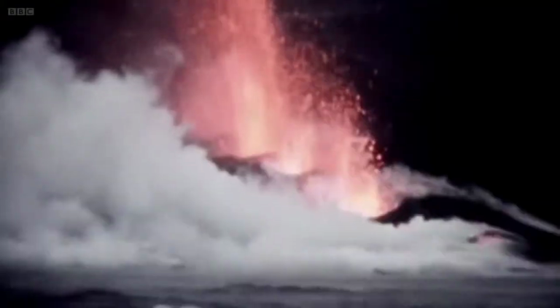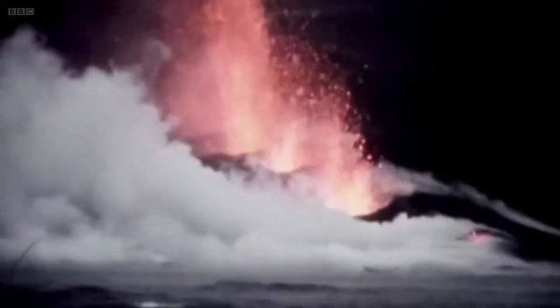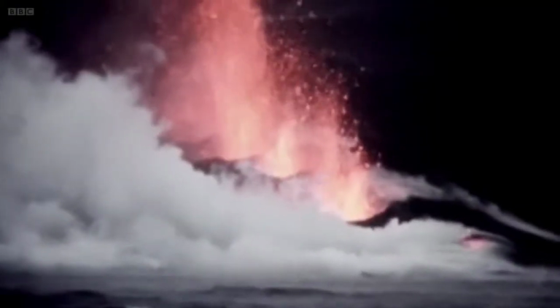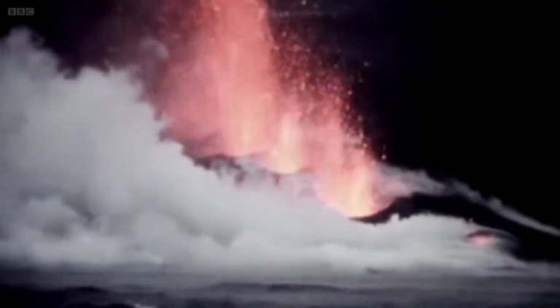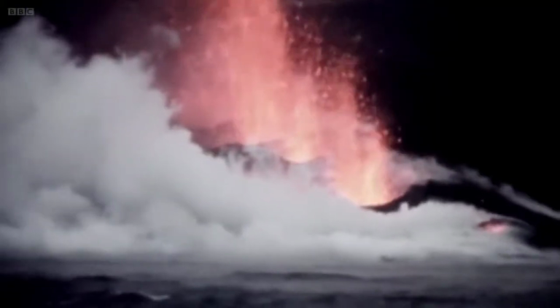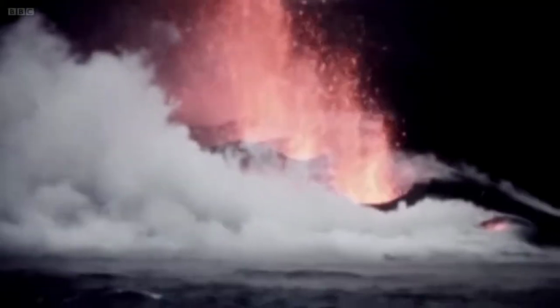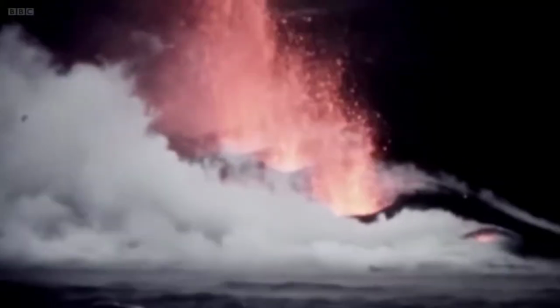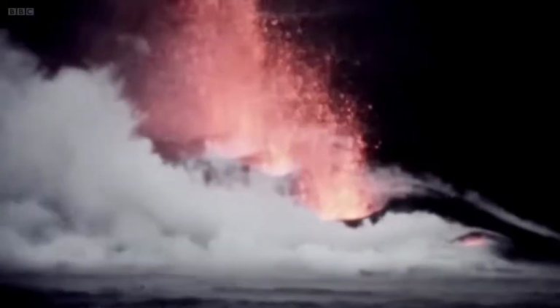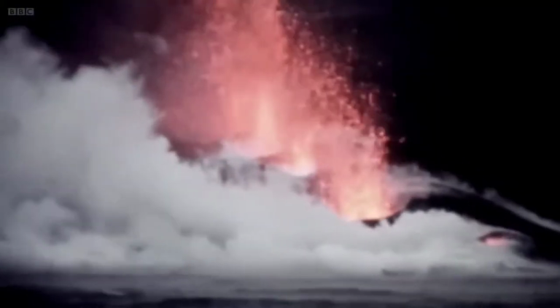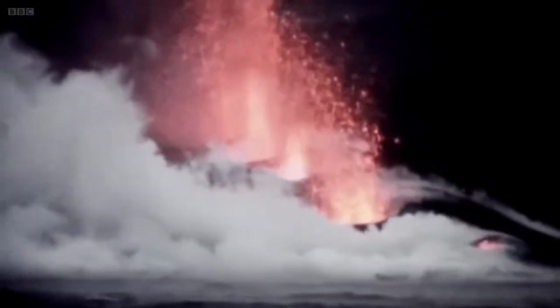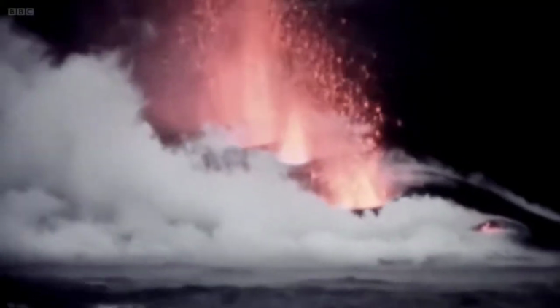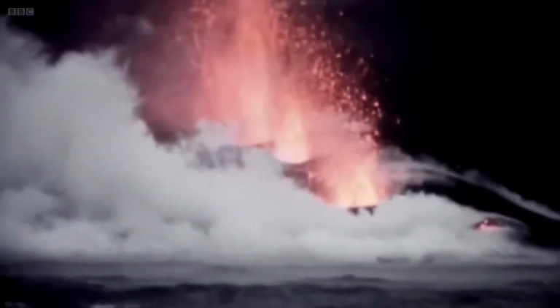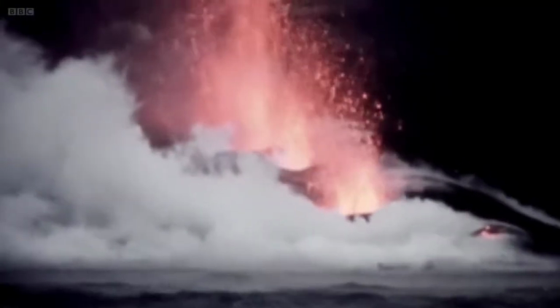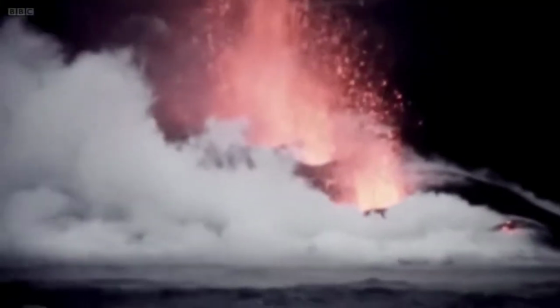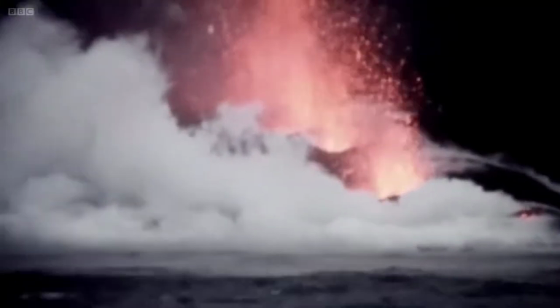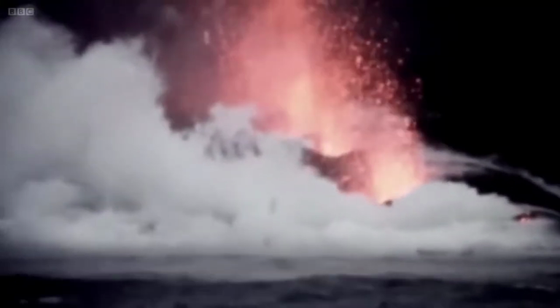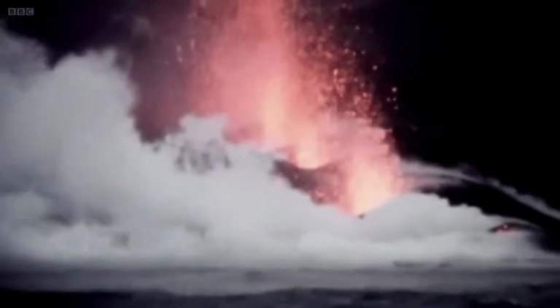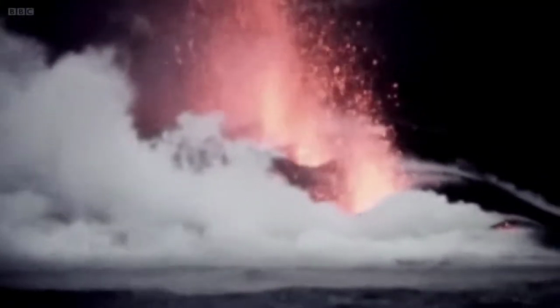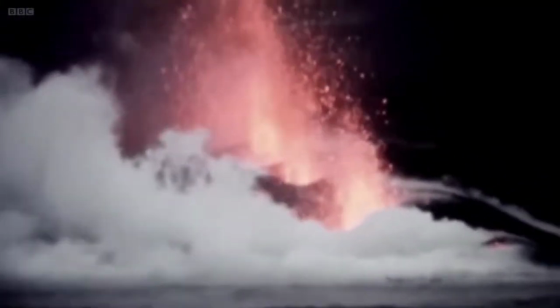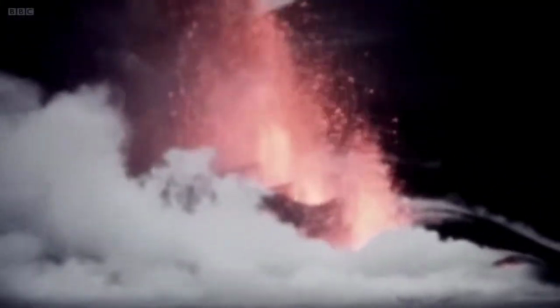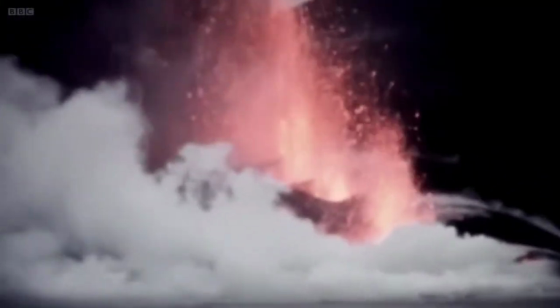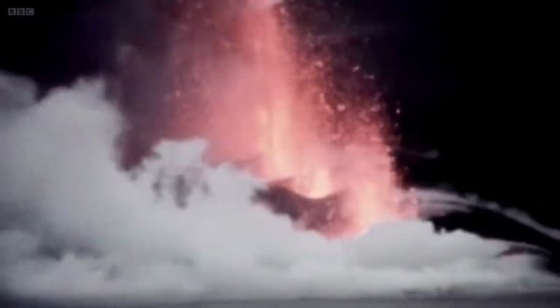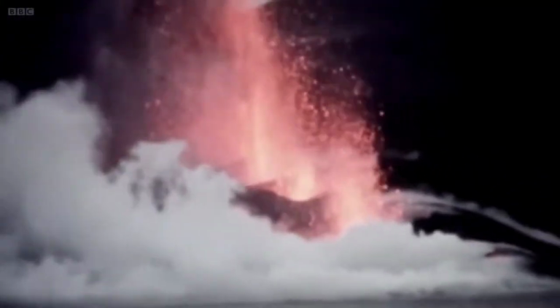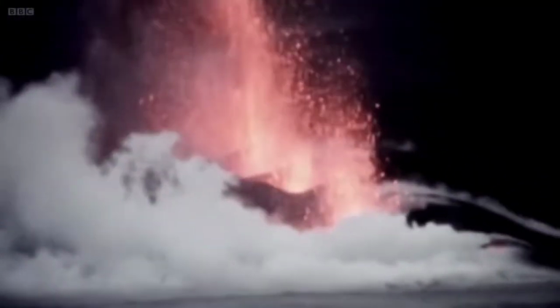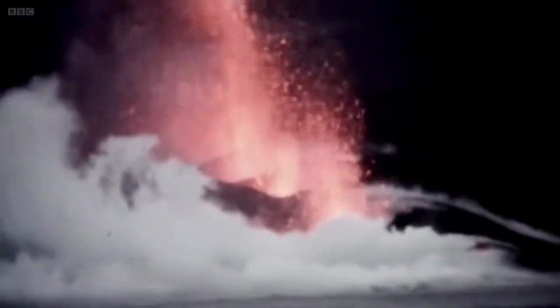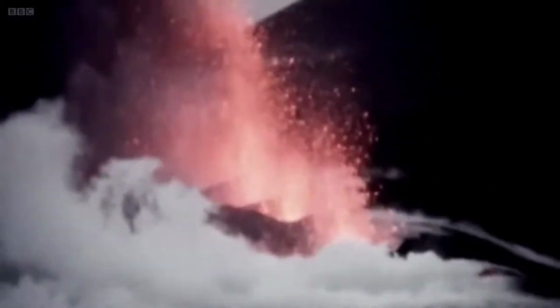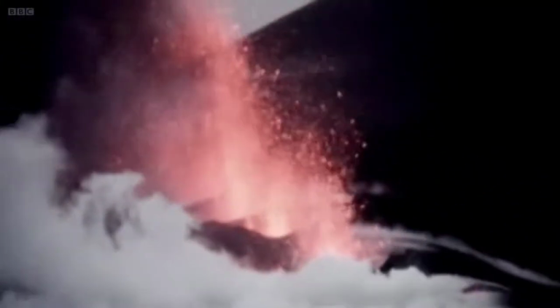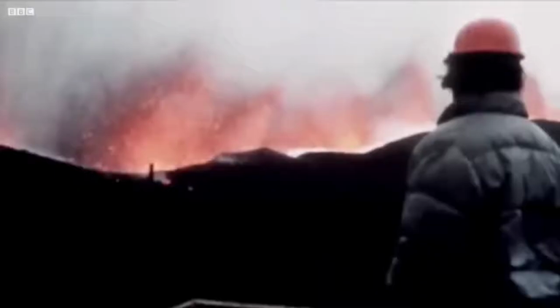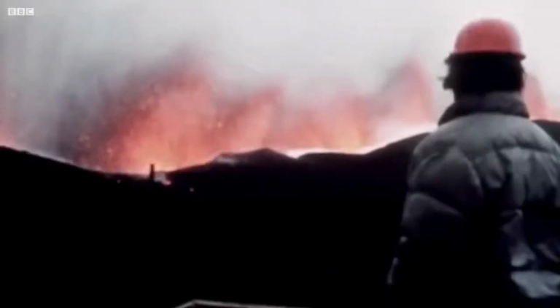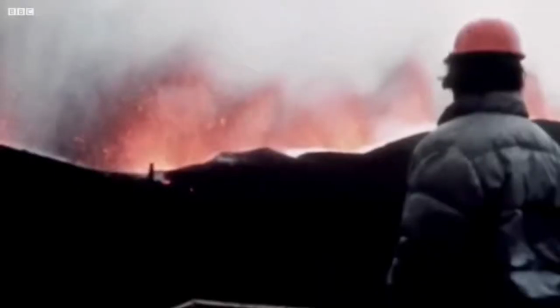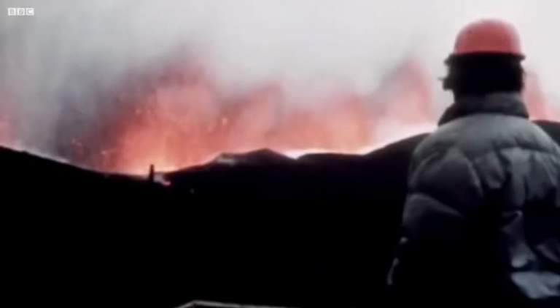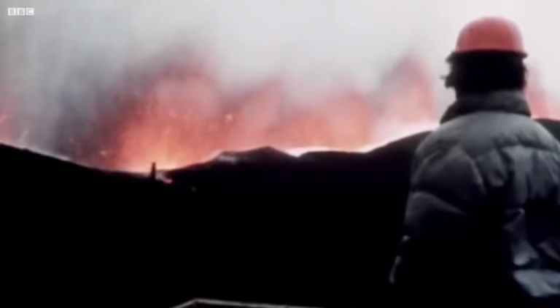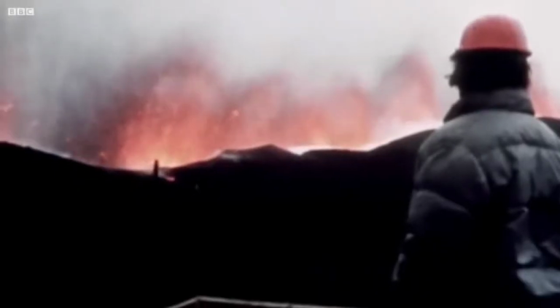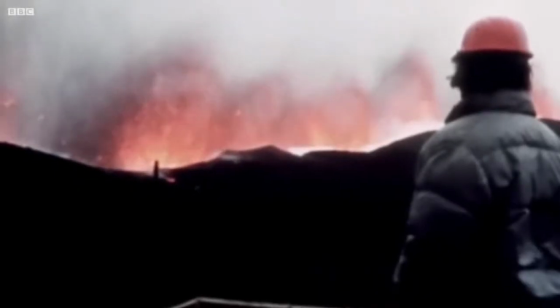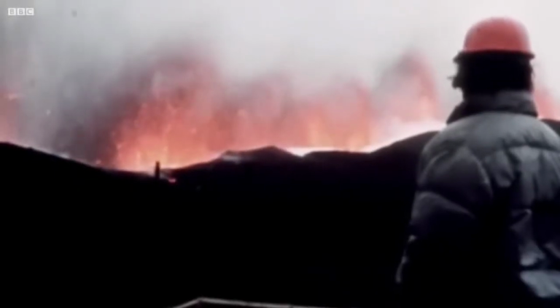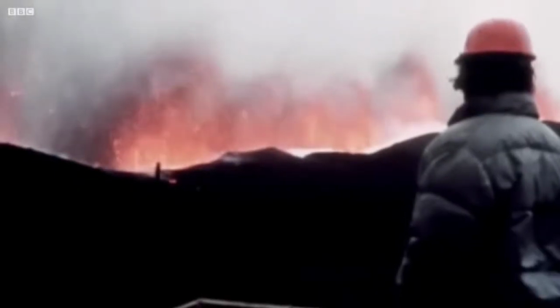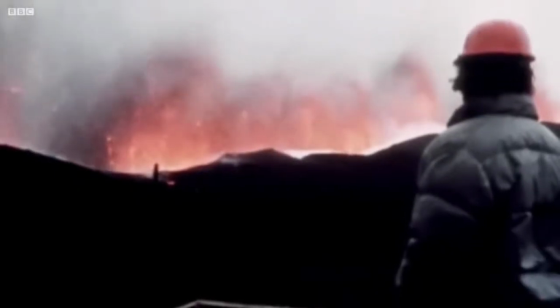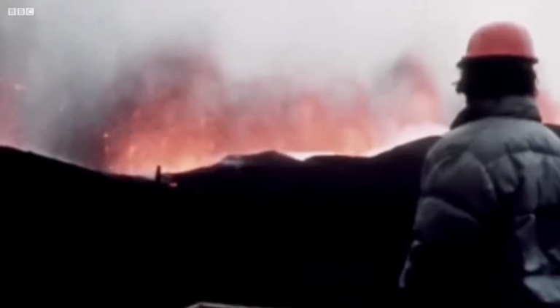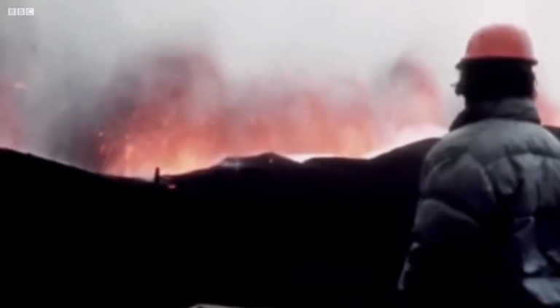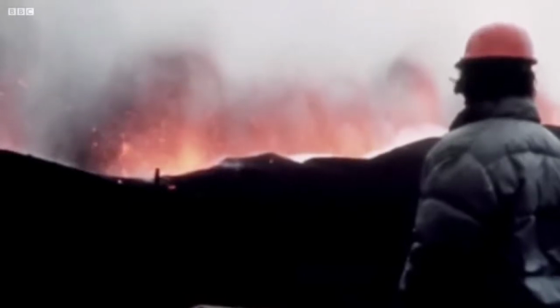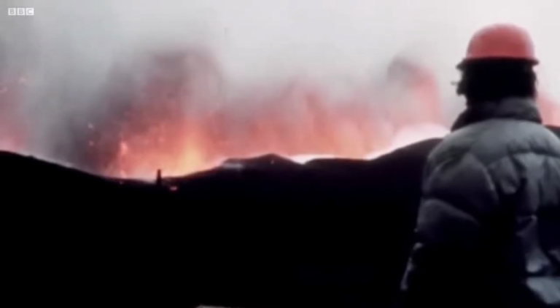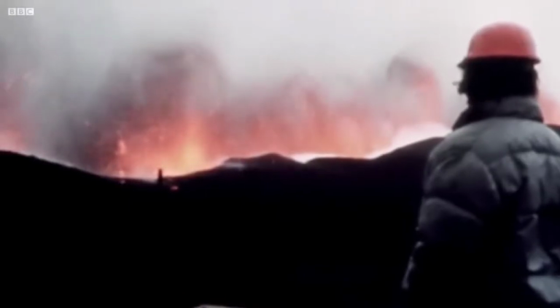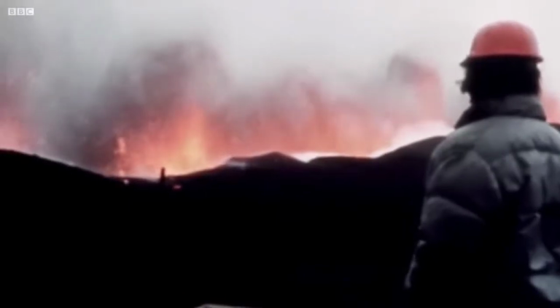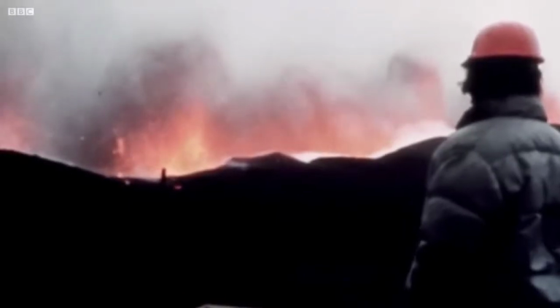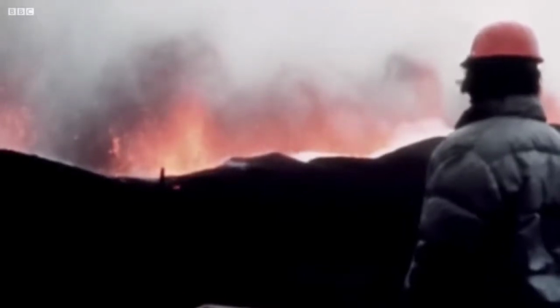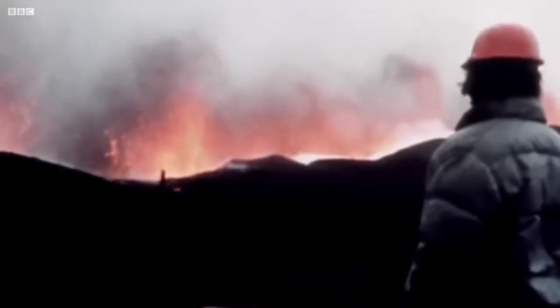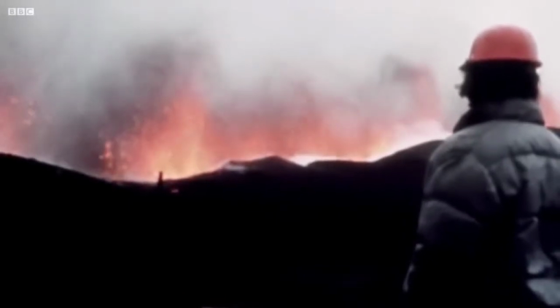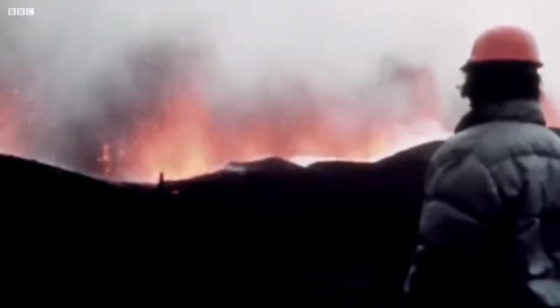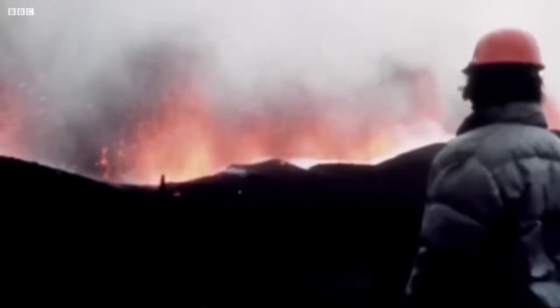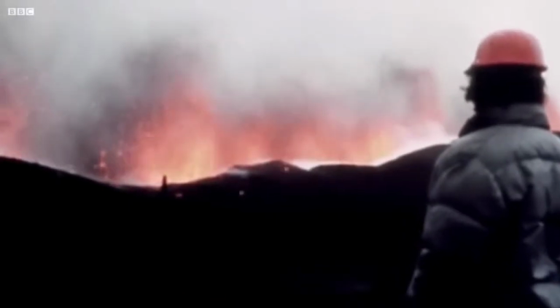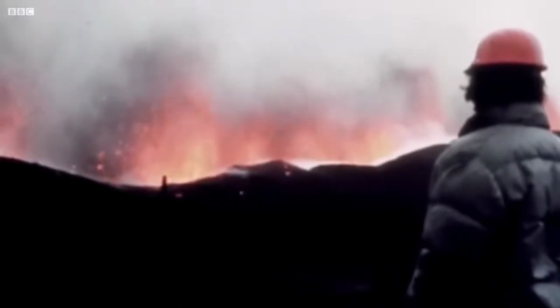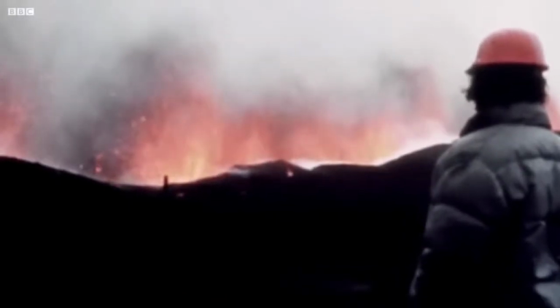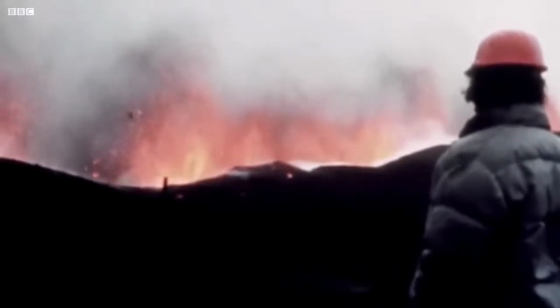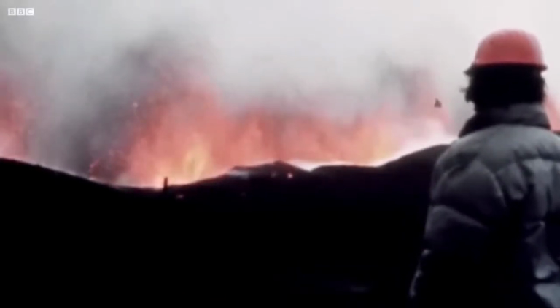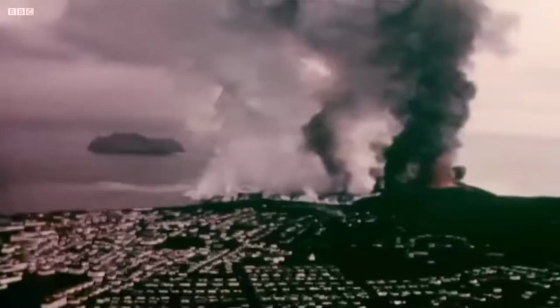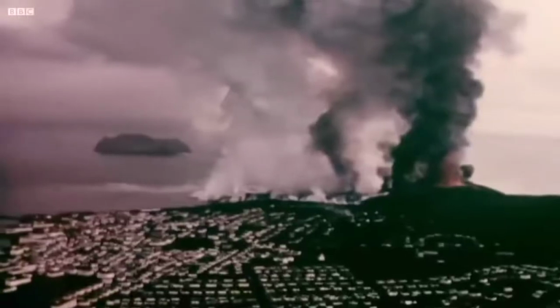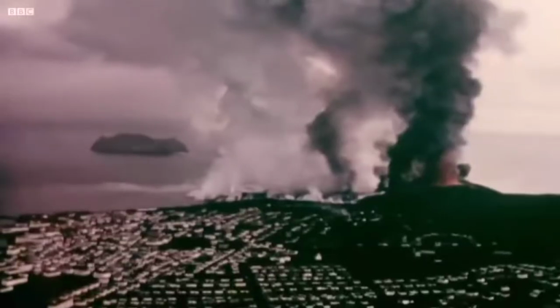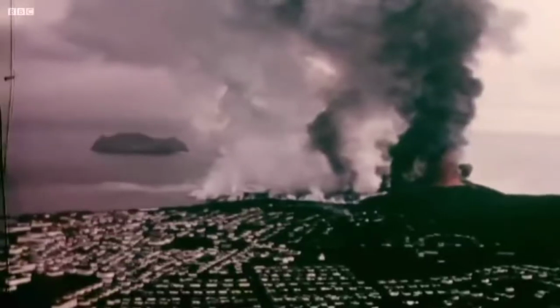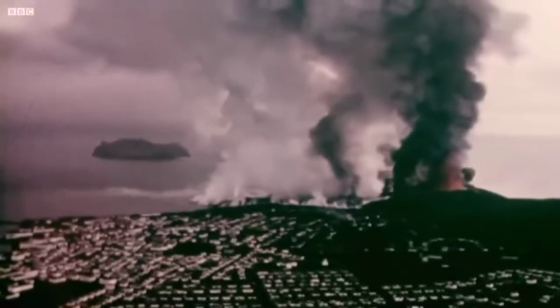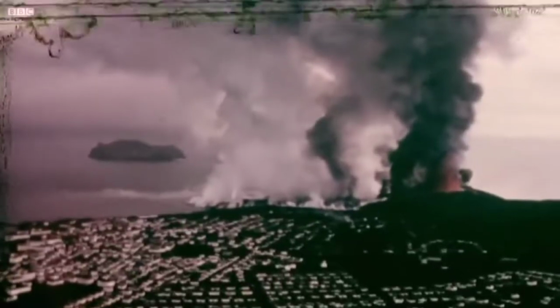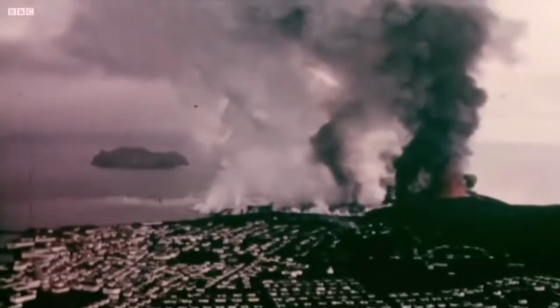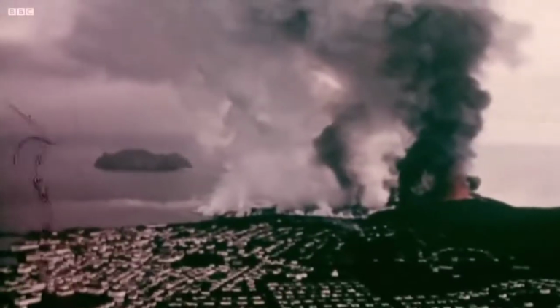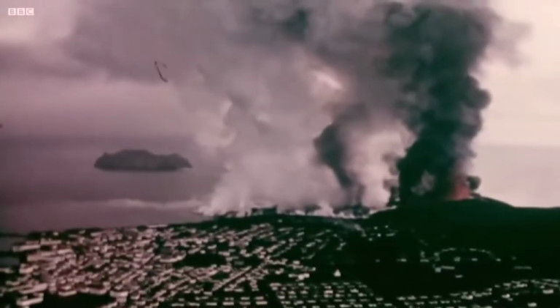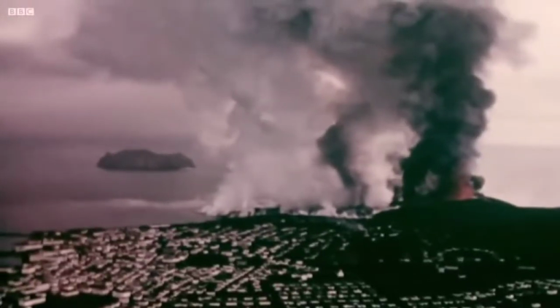Lava entering the sea causes the water to virtually boil and sends clouds of steam thousands of feet up into the air.